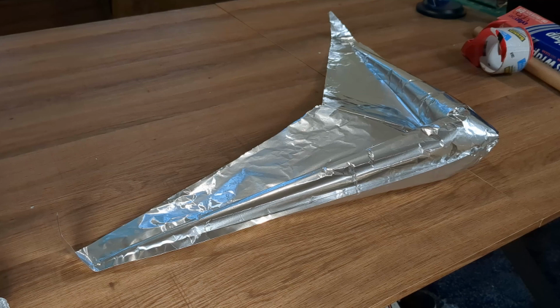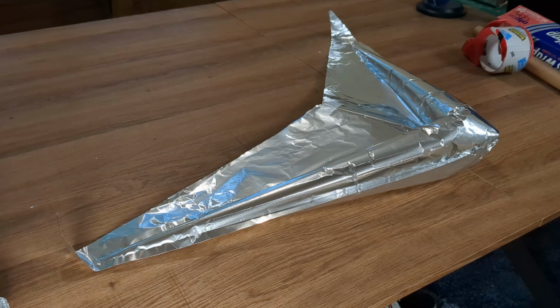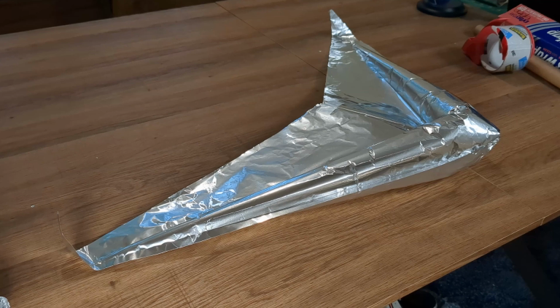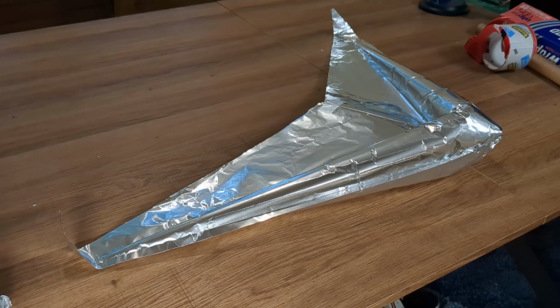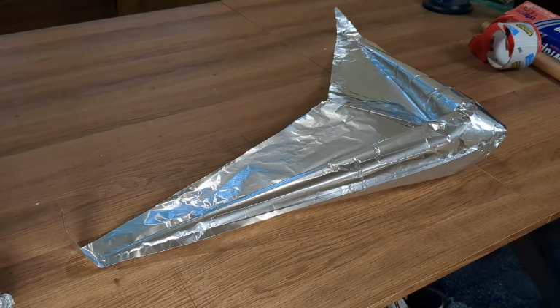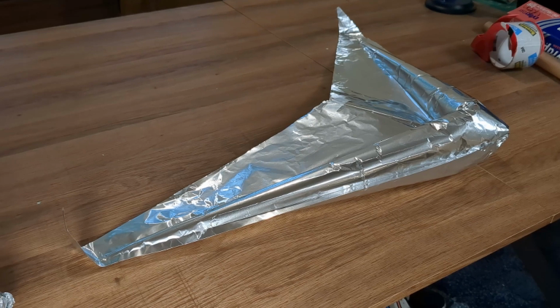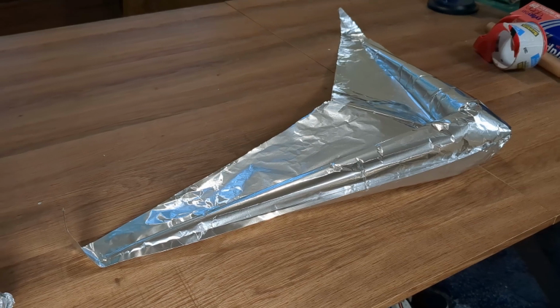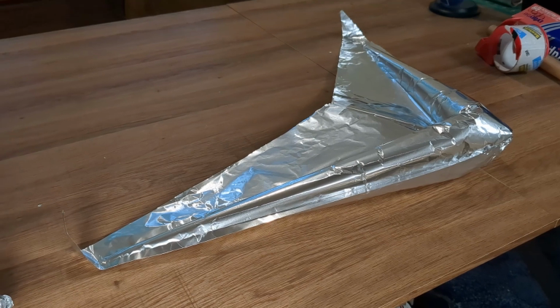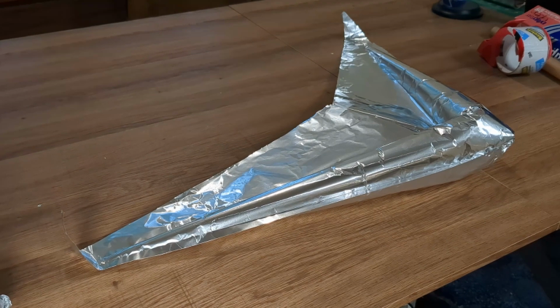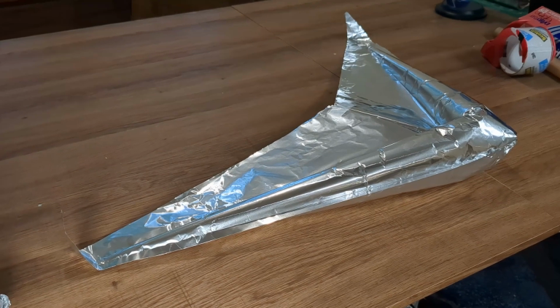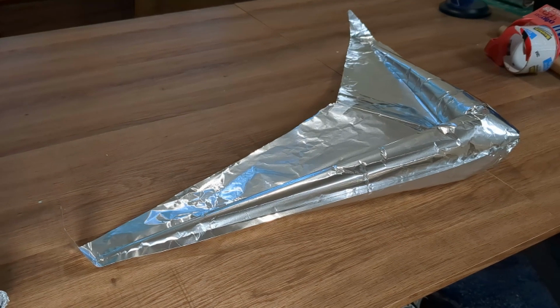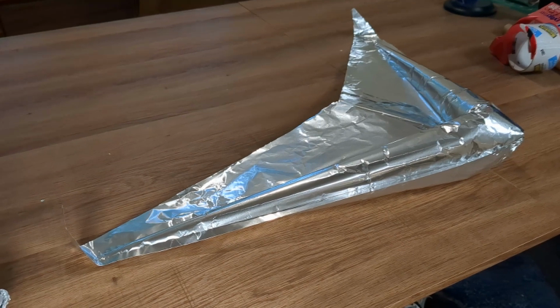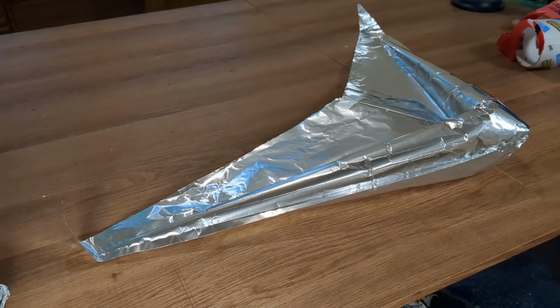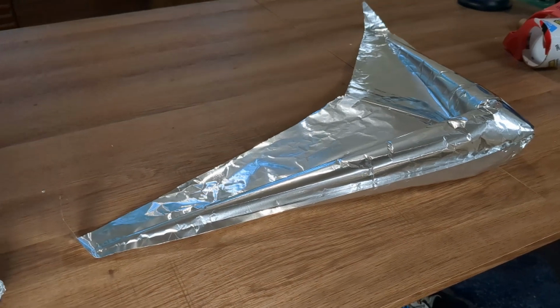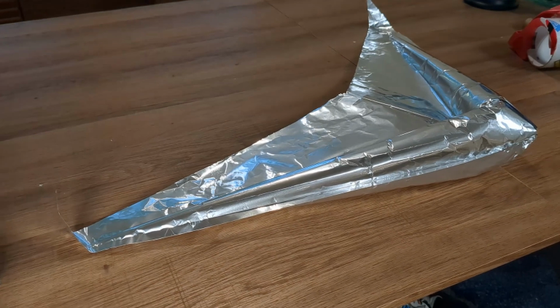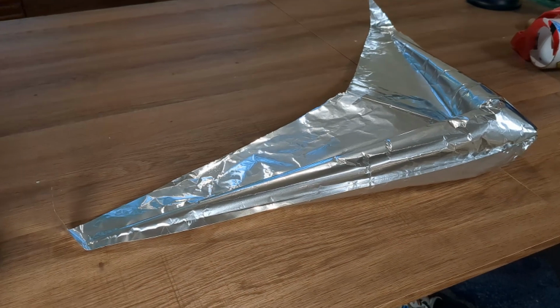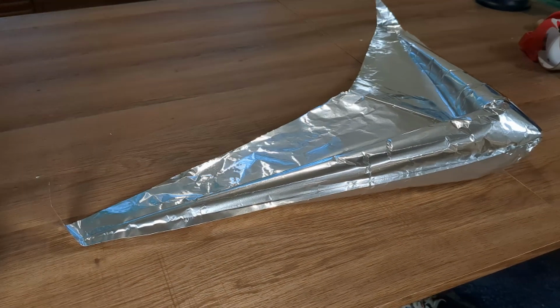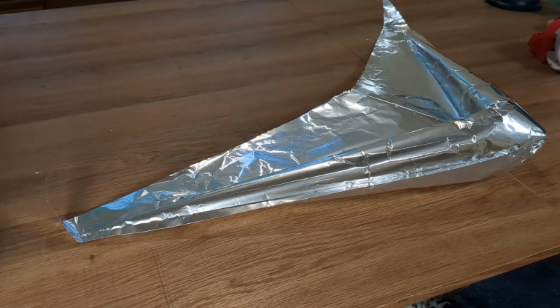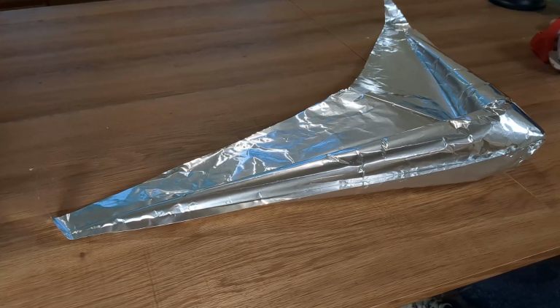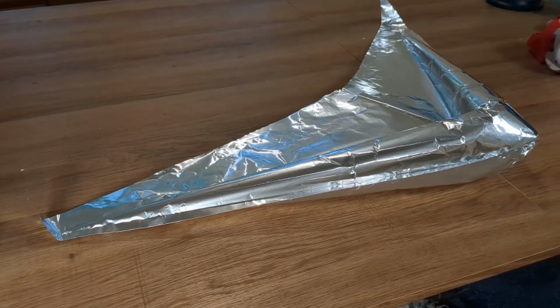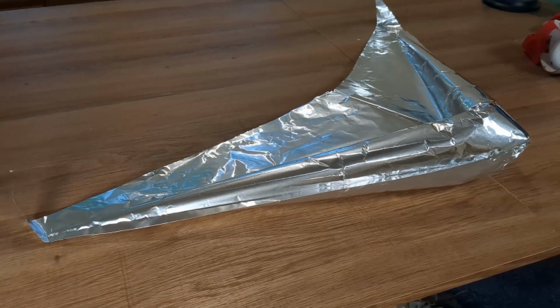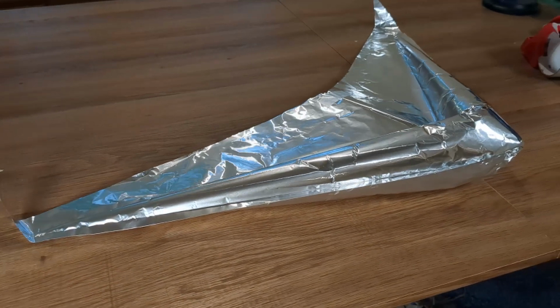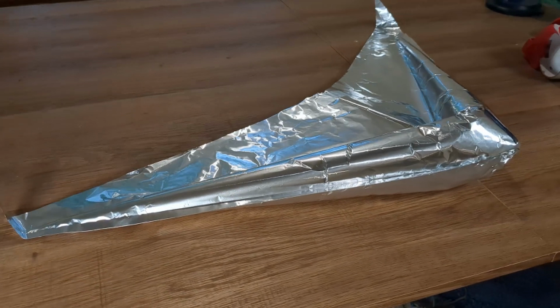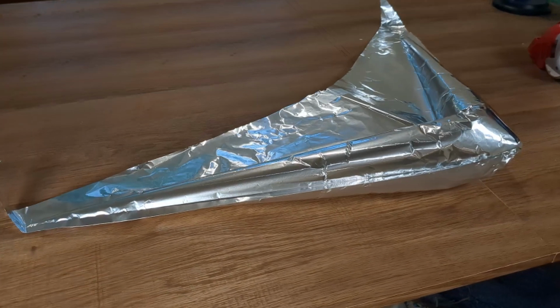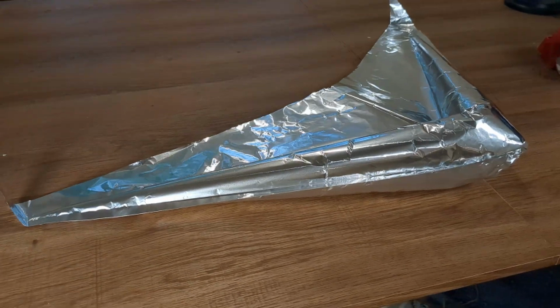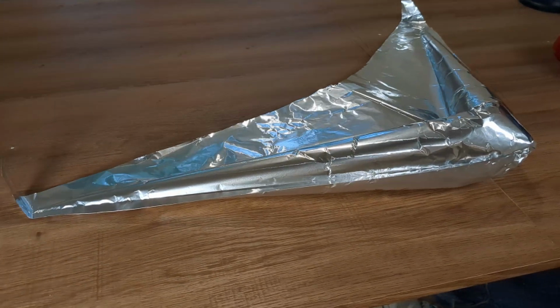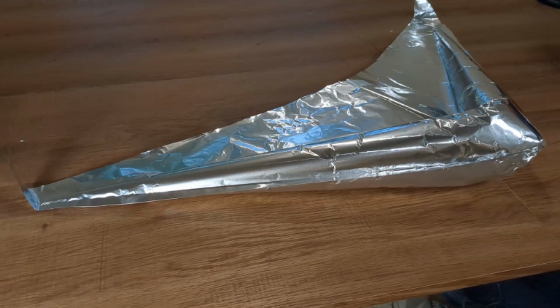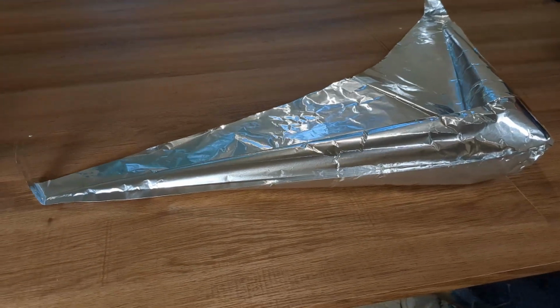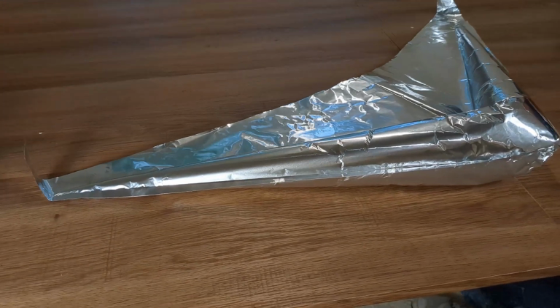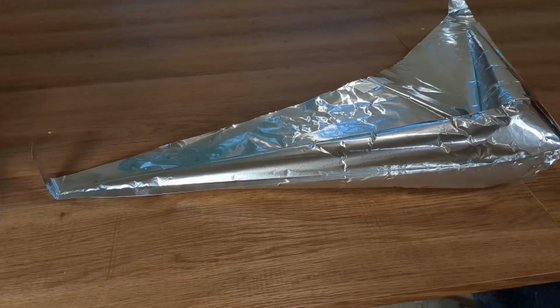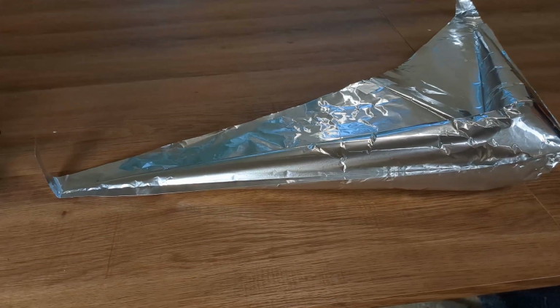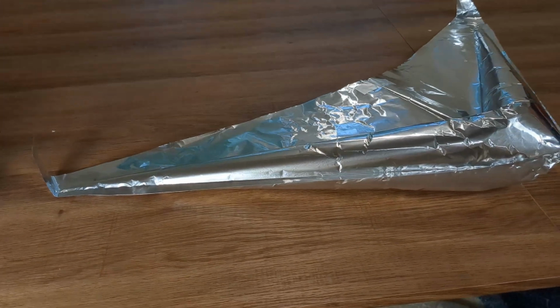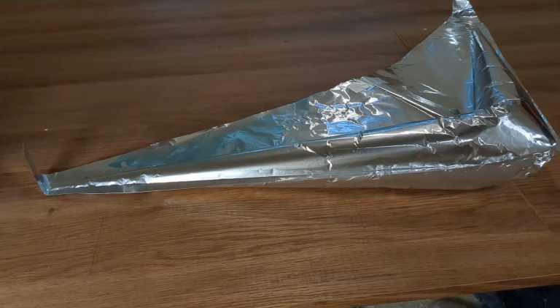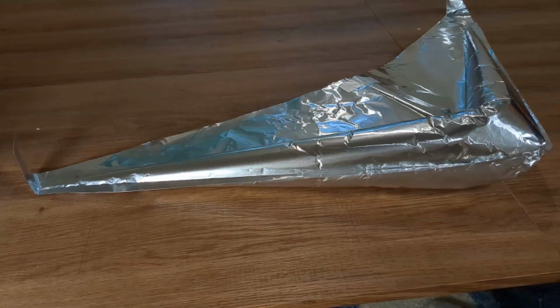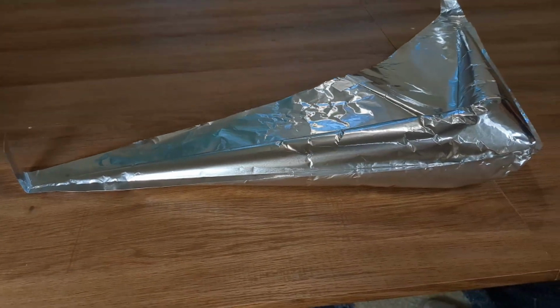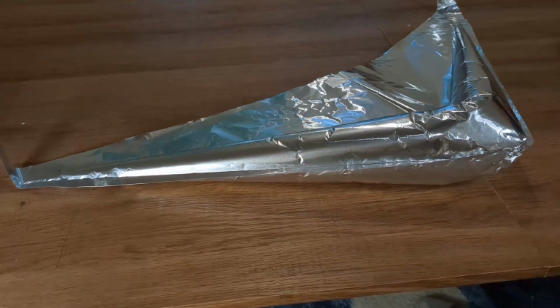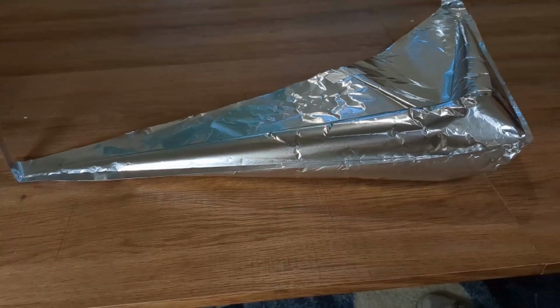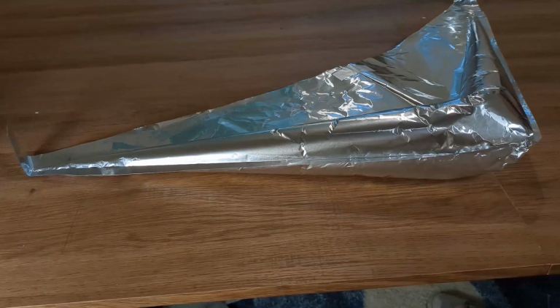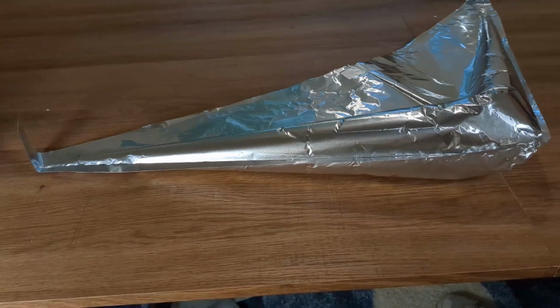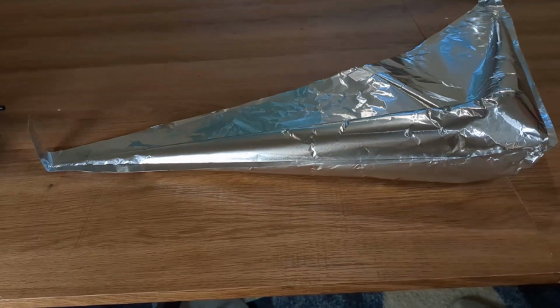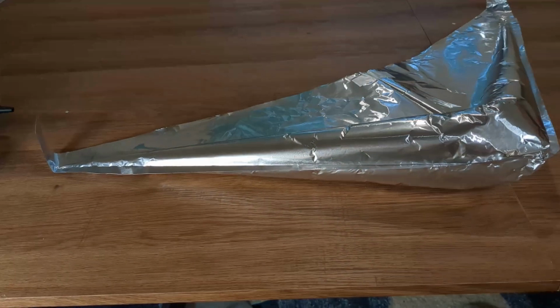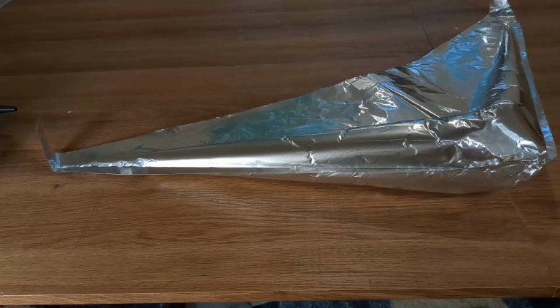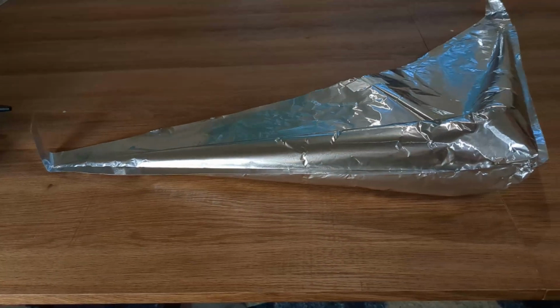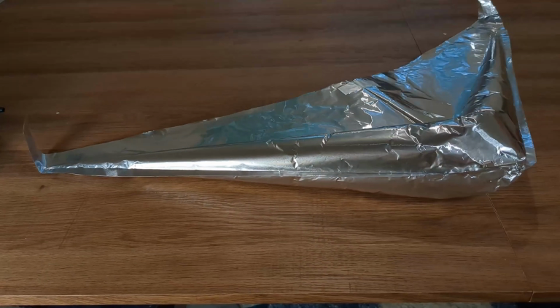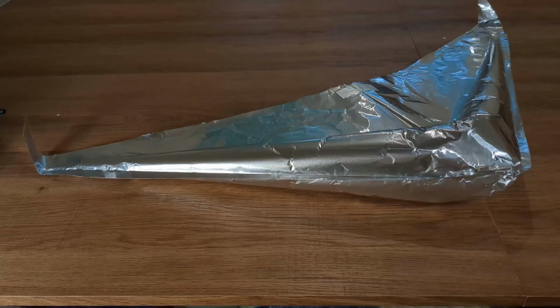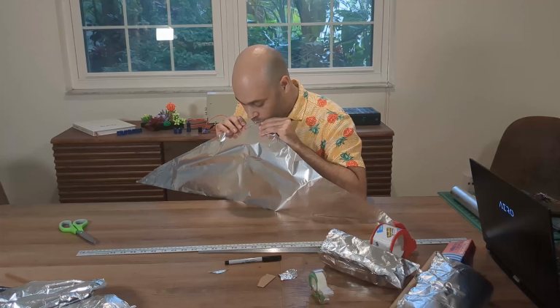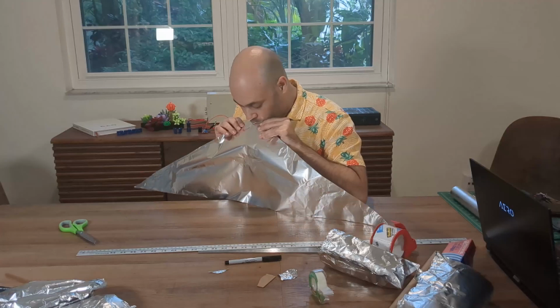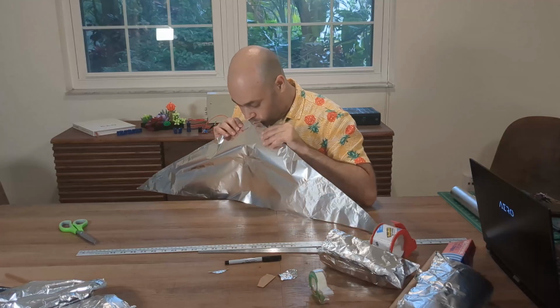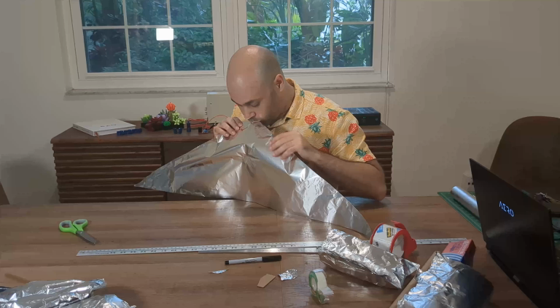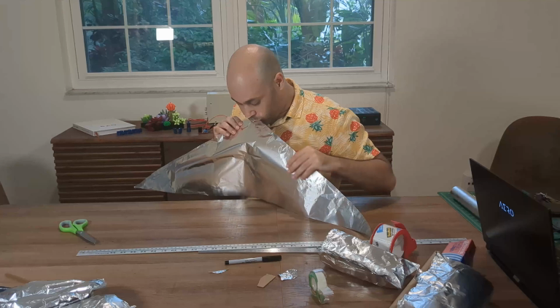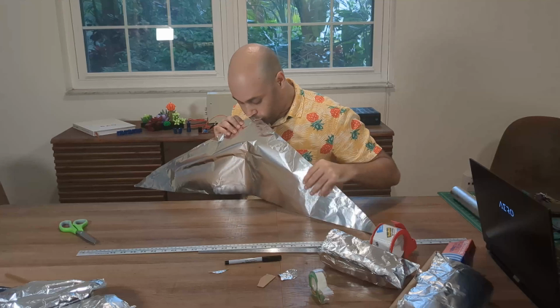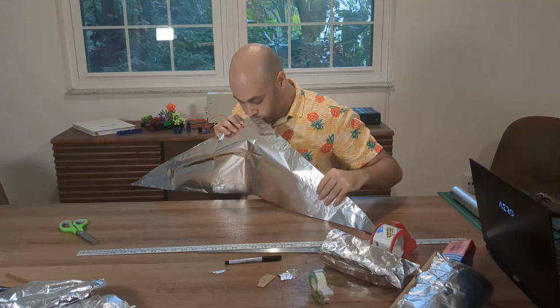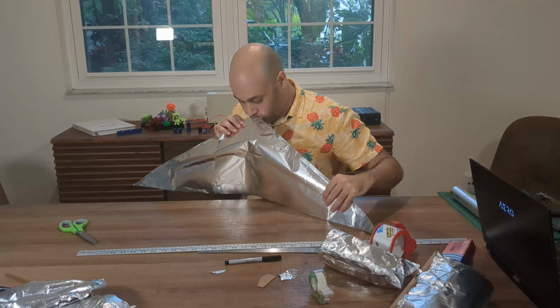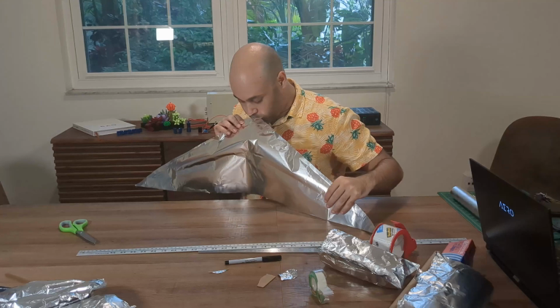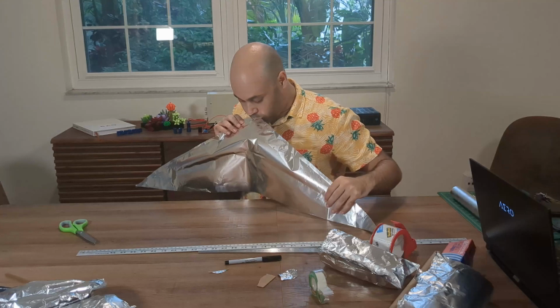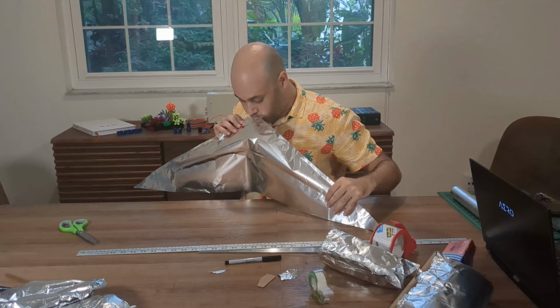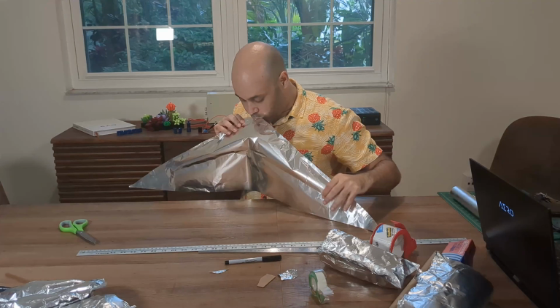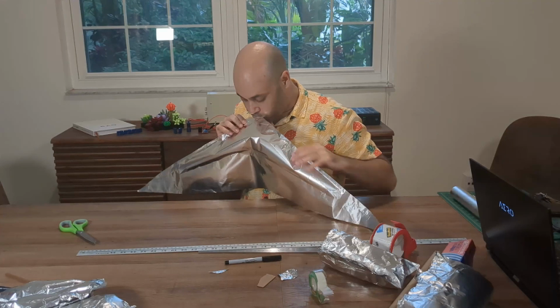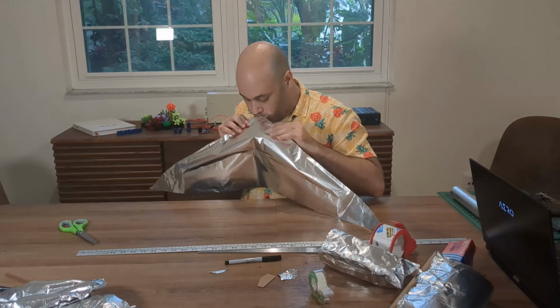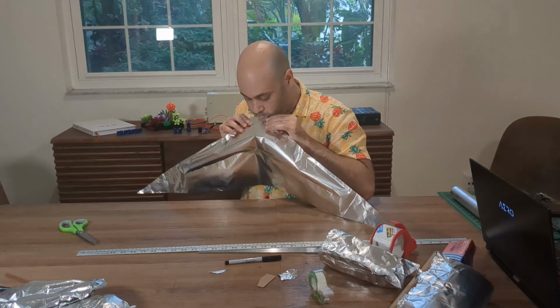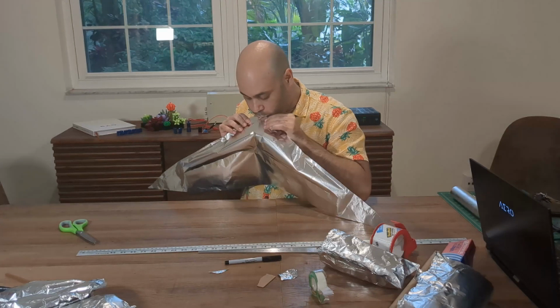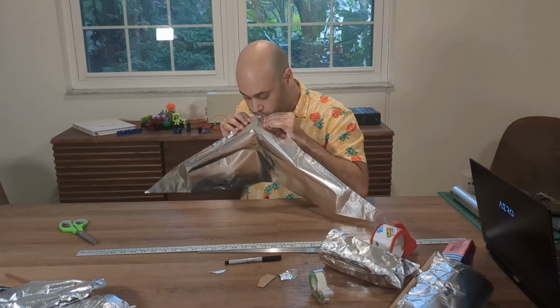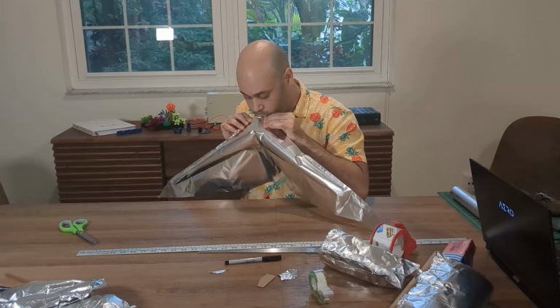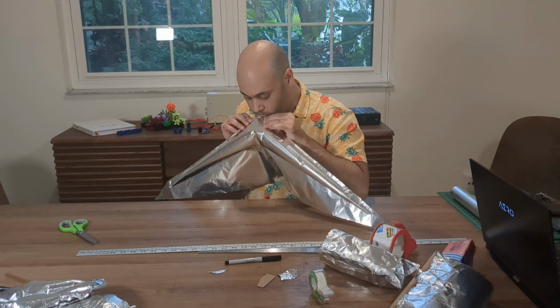Luma is an aluminum foil glider with inflated wings. Its wings are made from regular kitchen foil taped together with double-sided tape and then inflated.